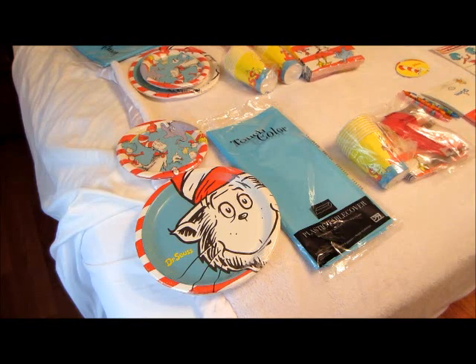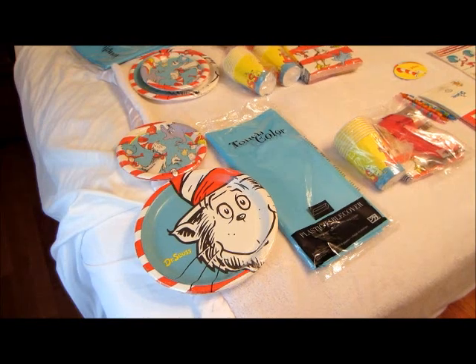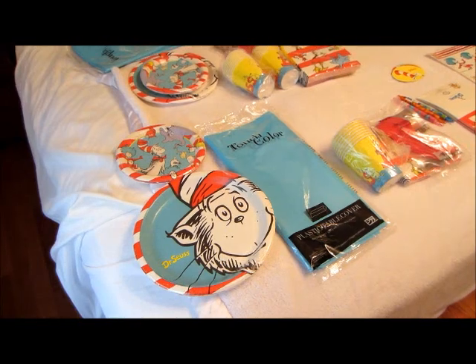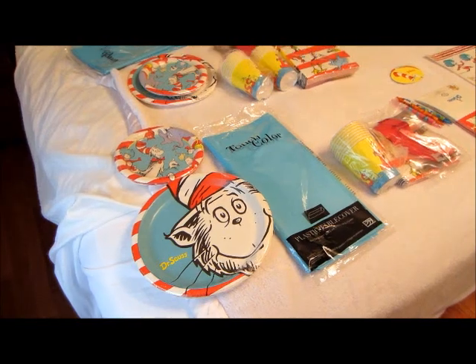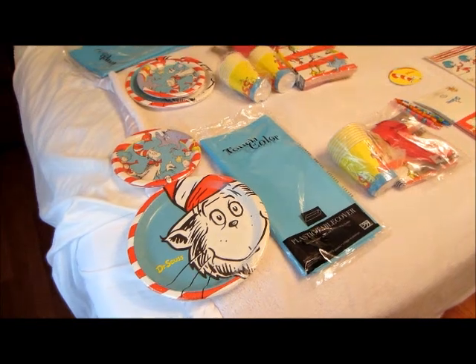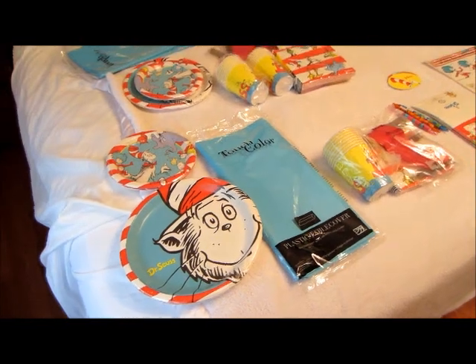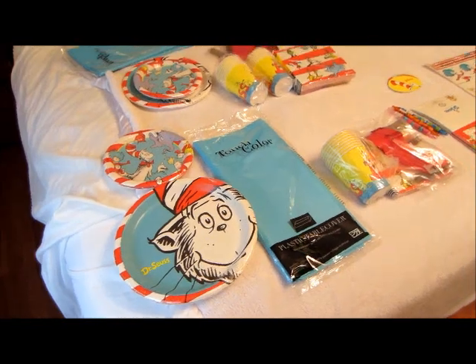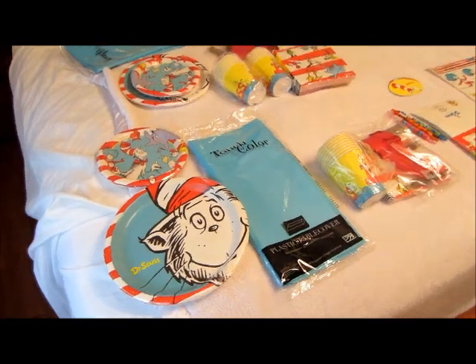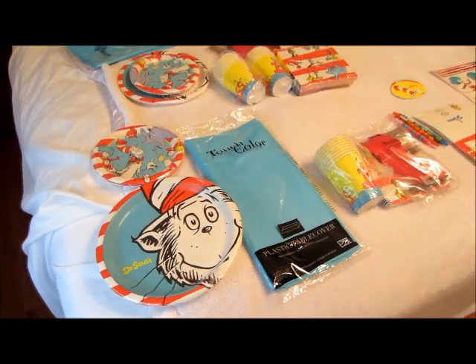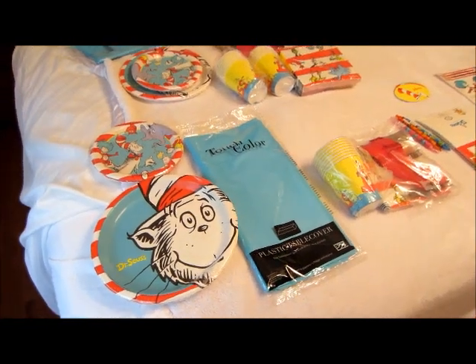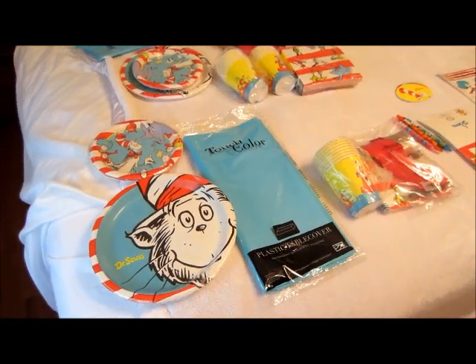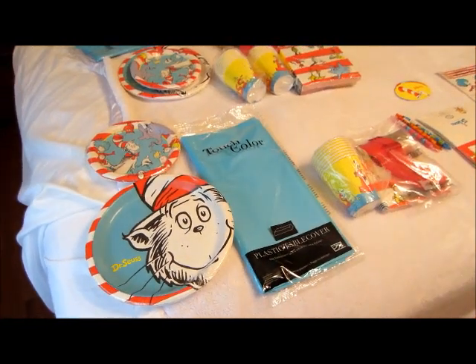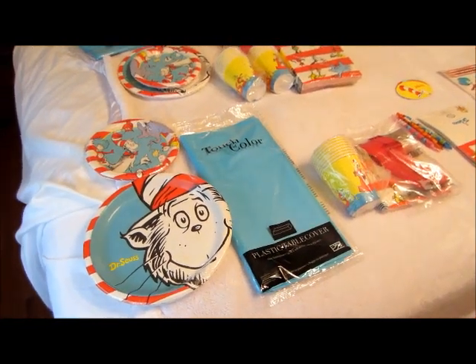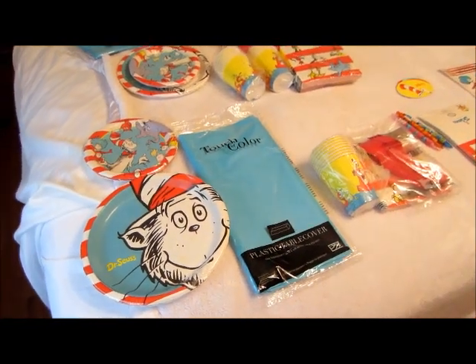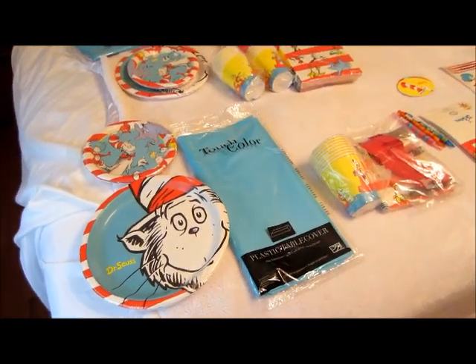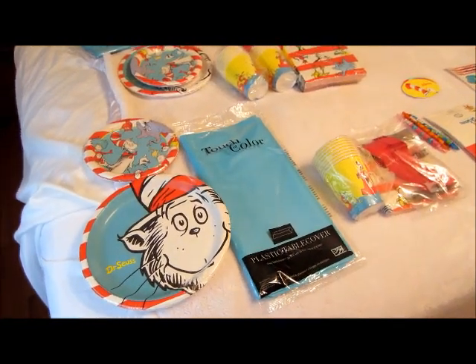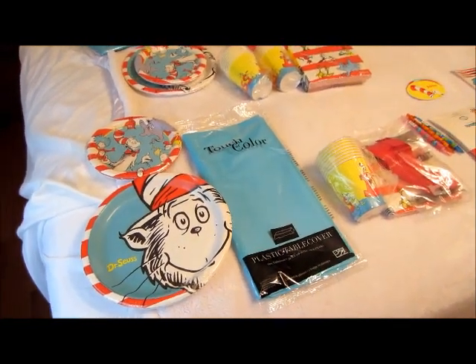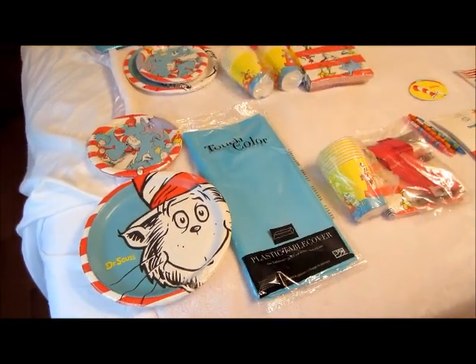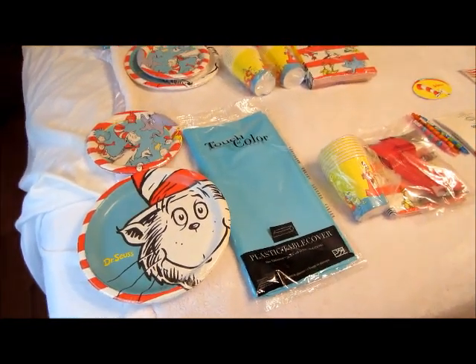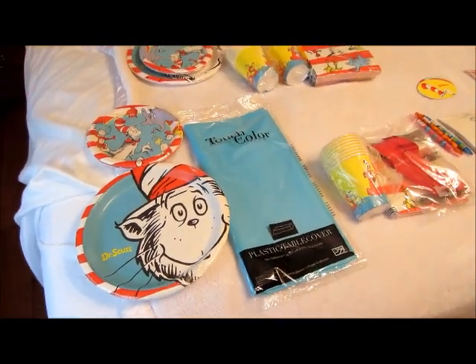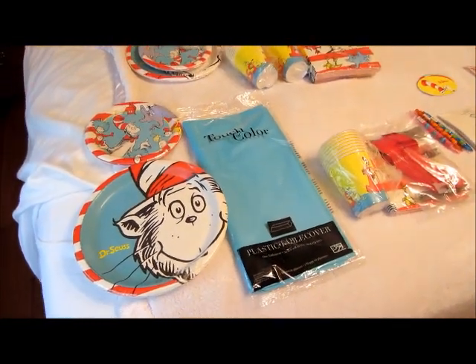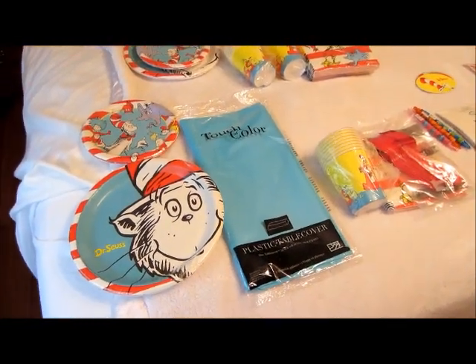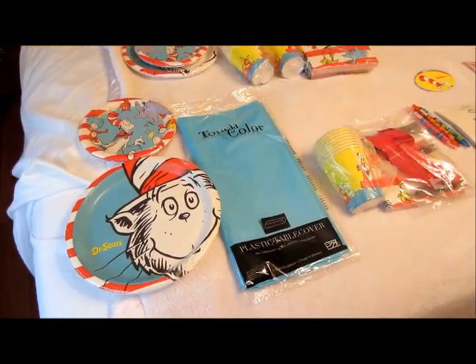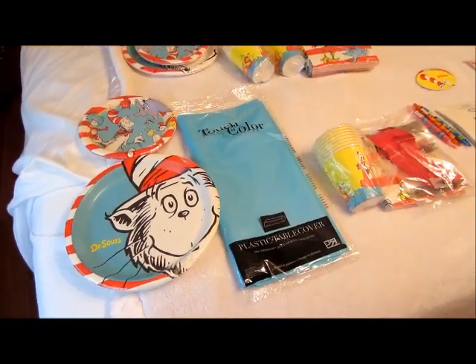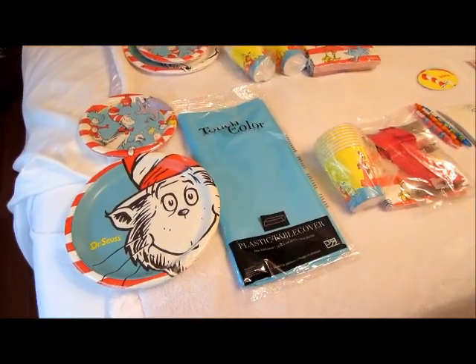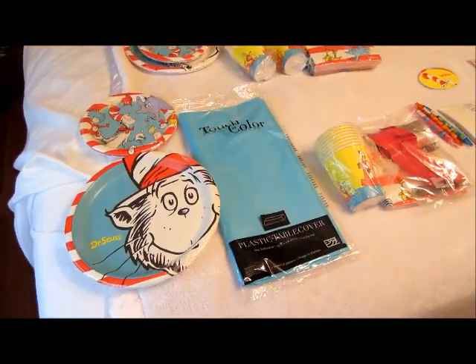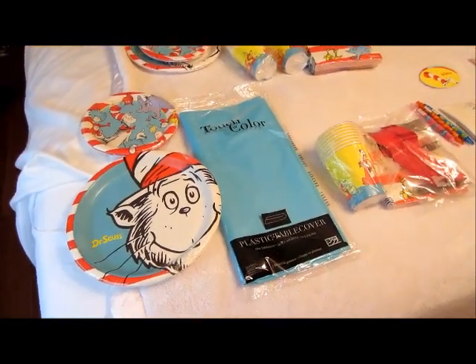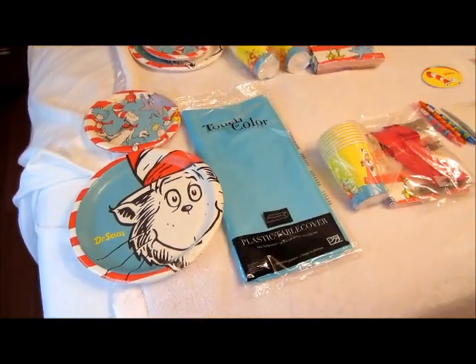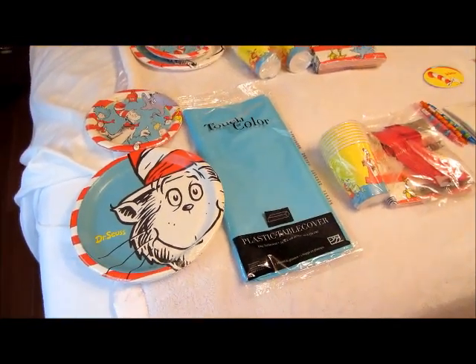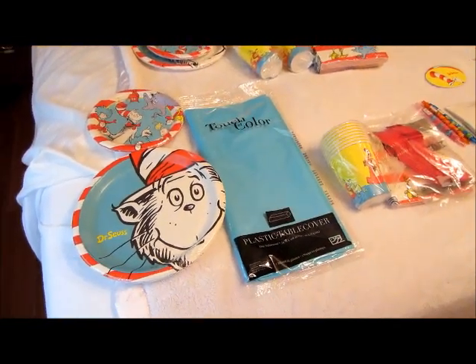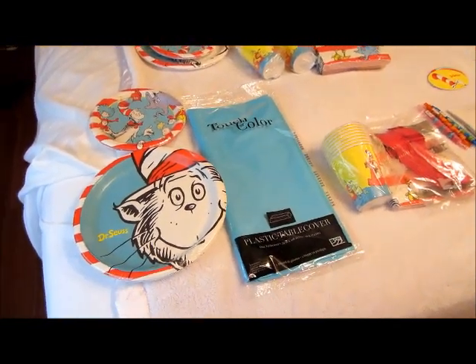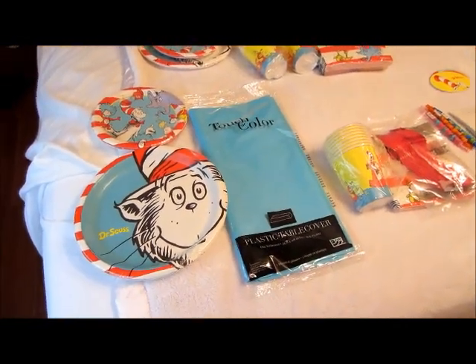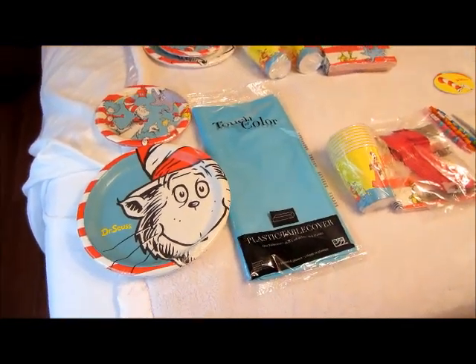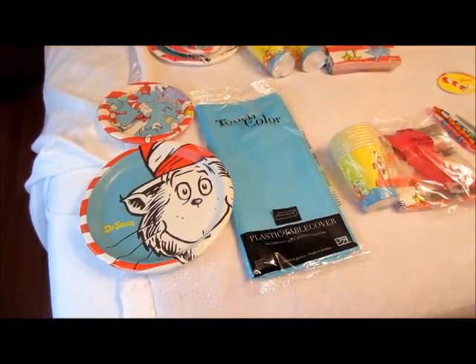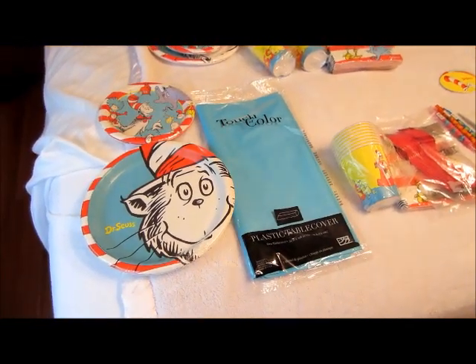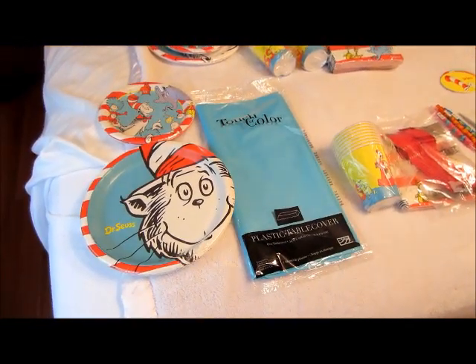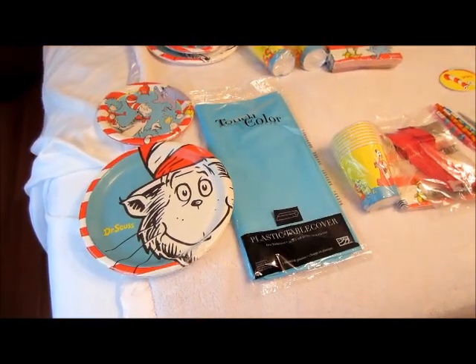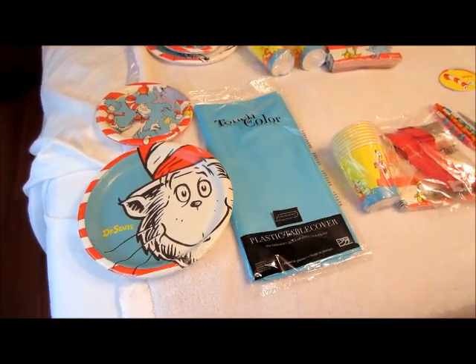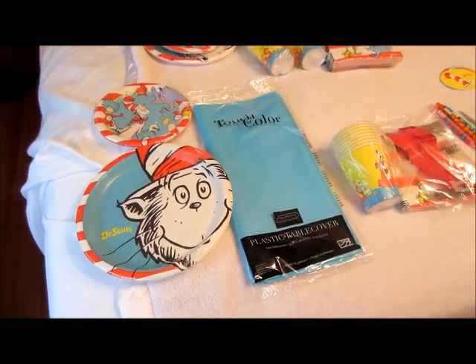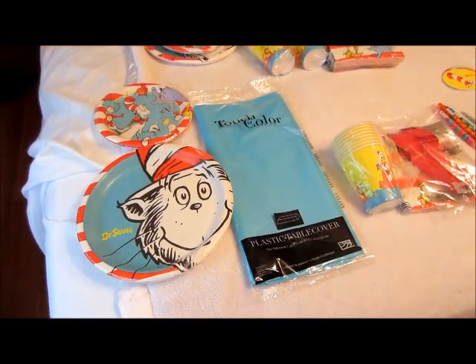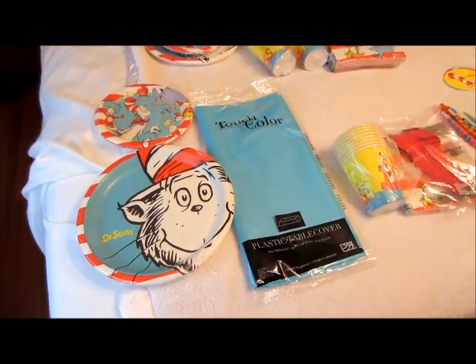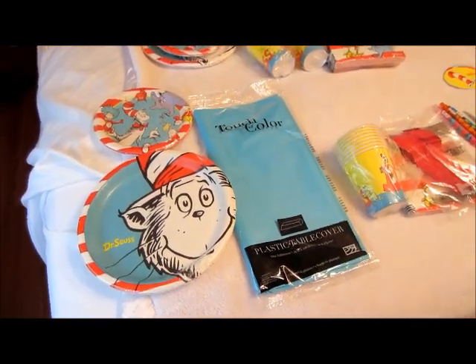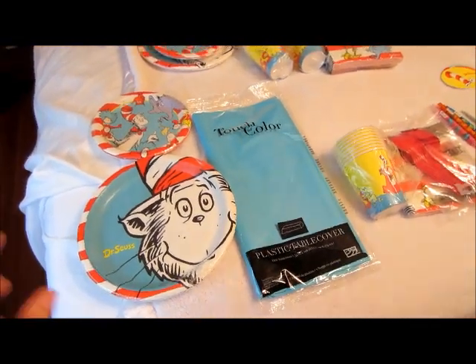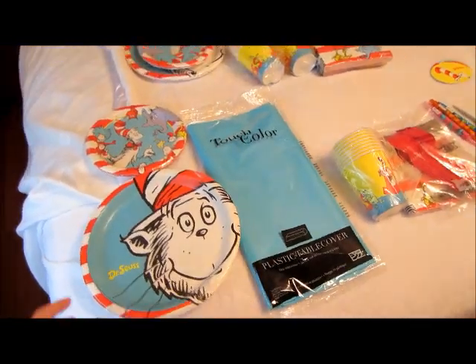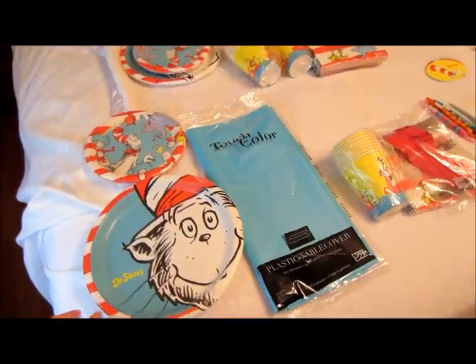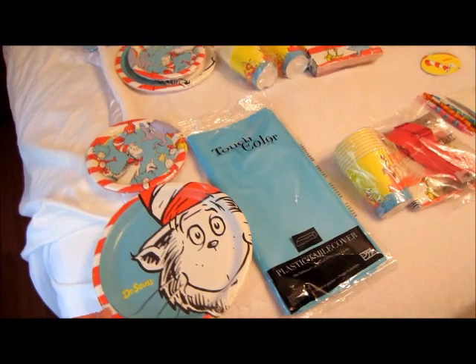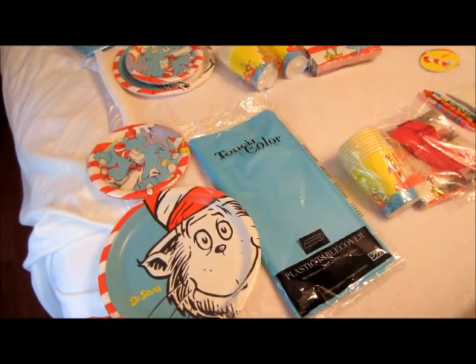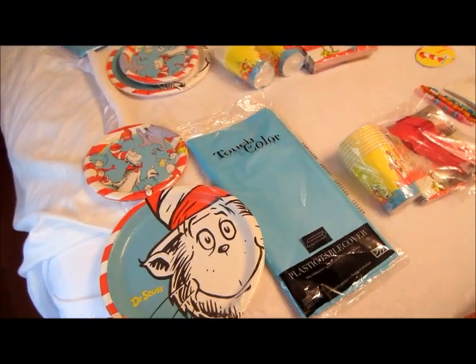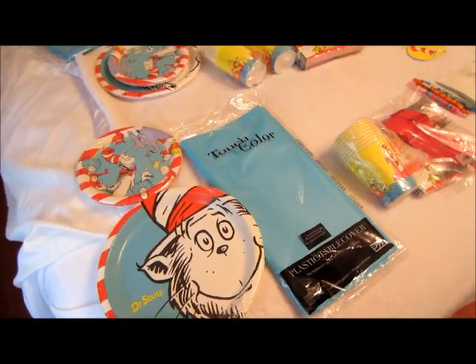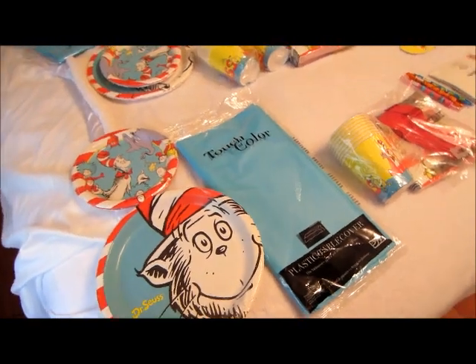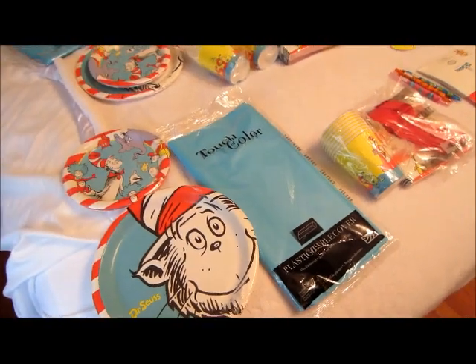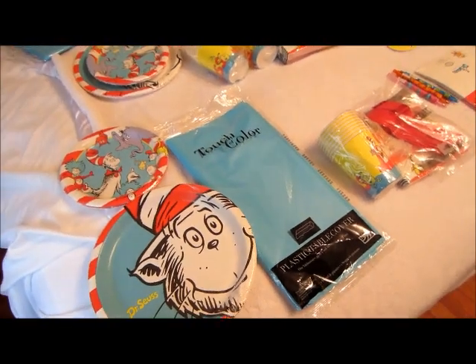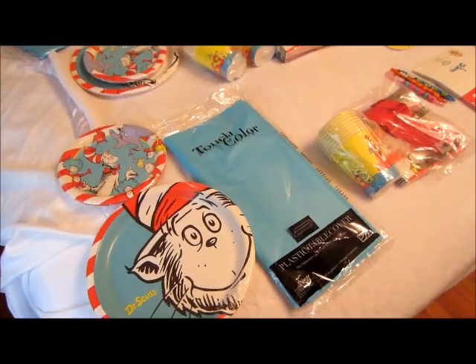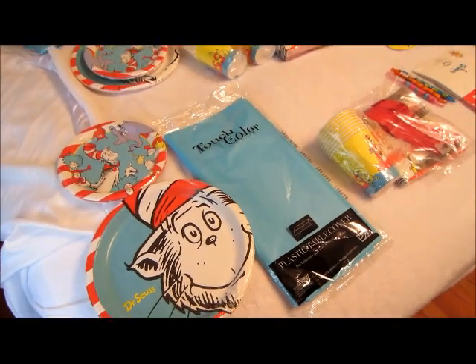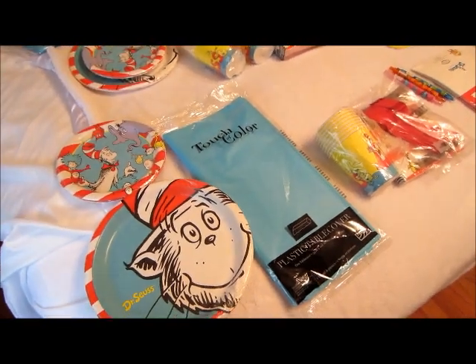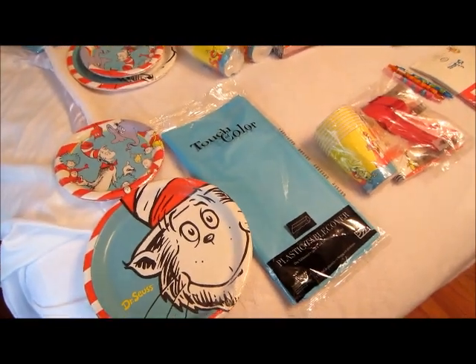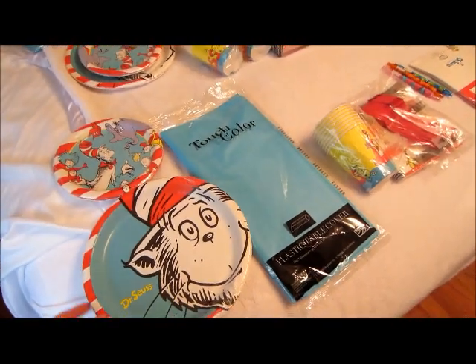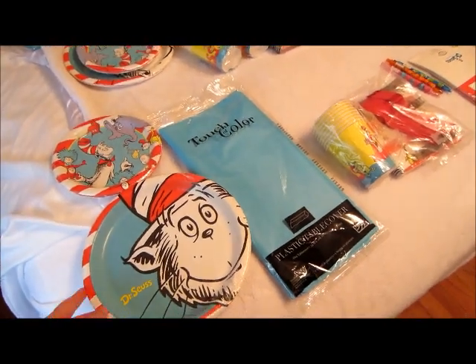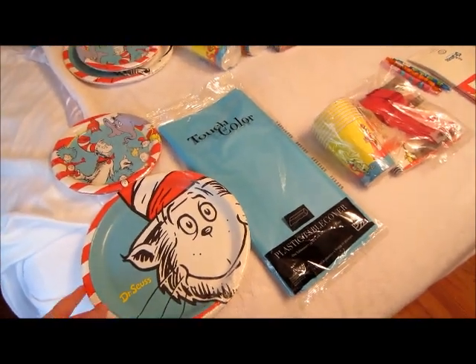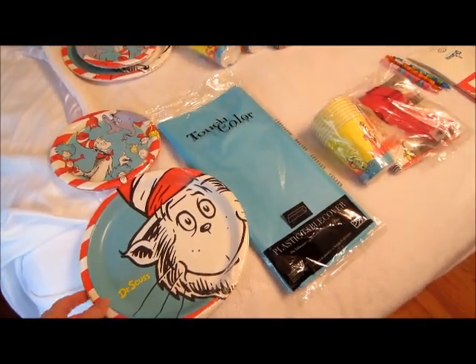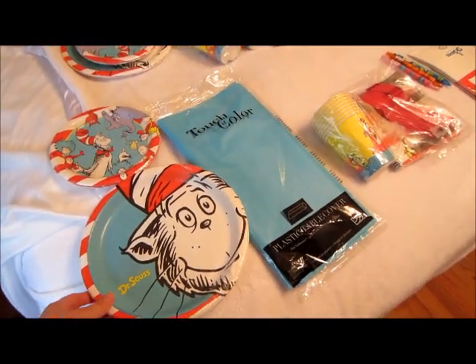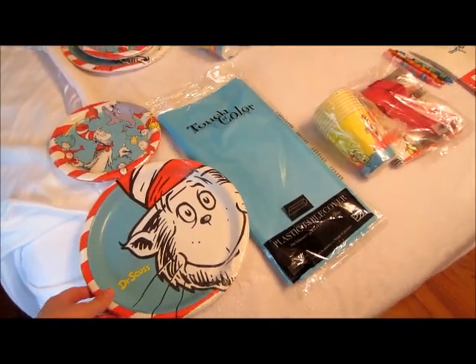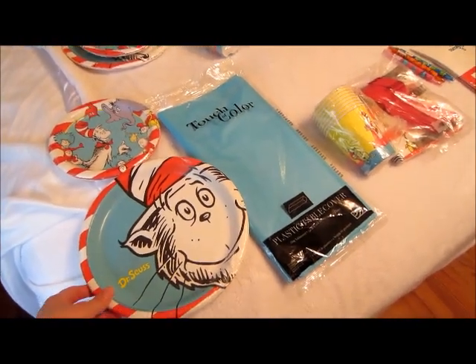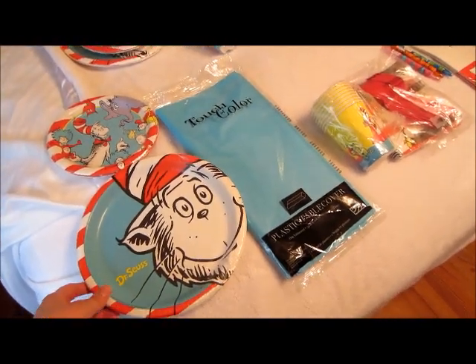Hi guys. I have a birthday supply haul that I'm doing. I got all this stuff from birthdayexpress.com.